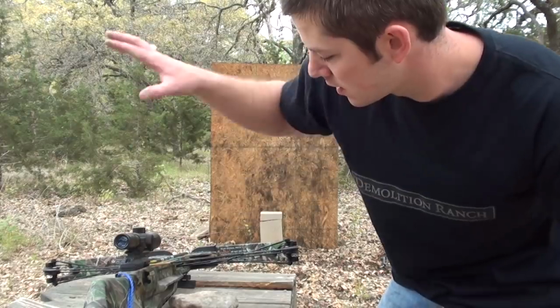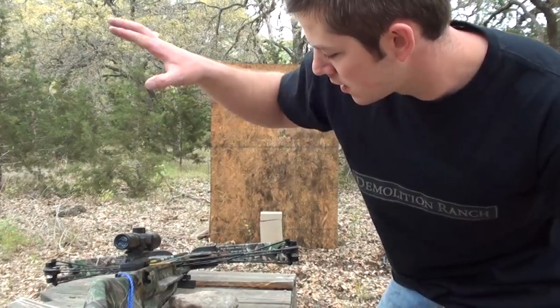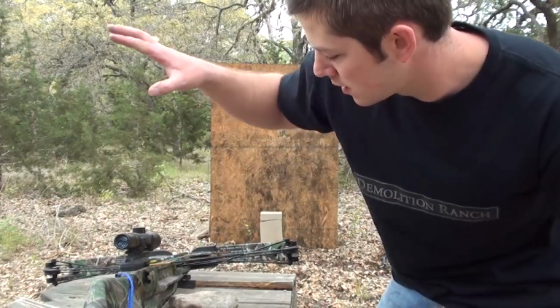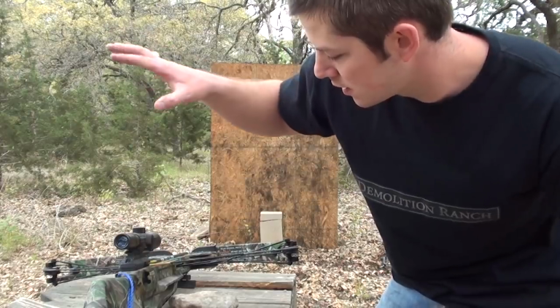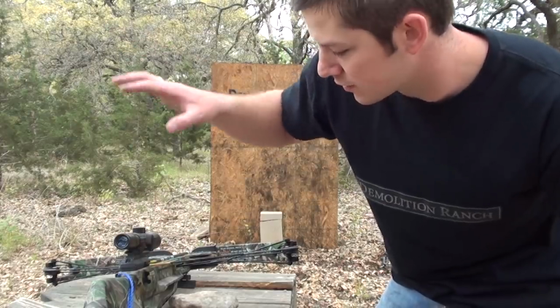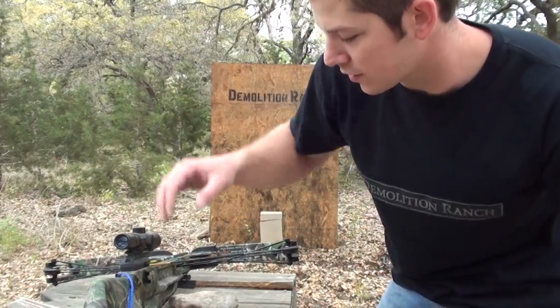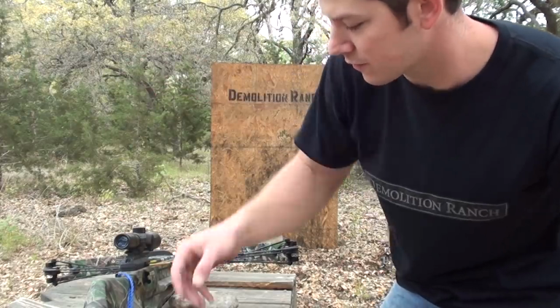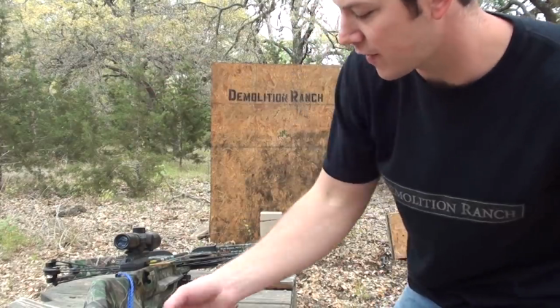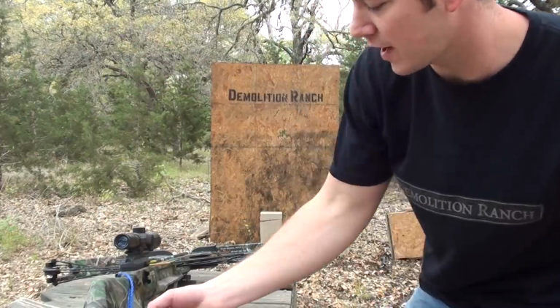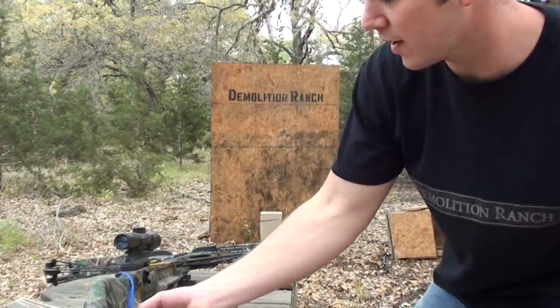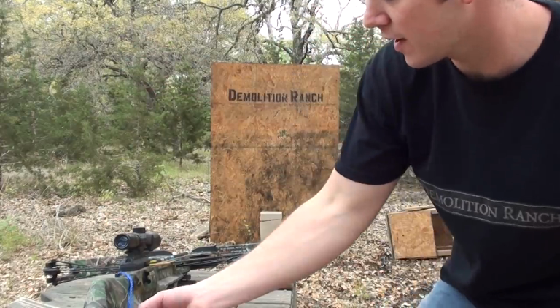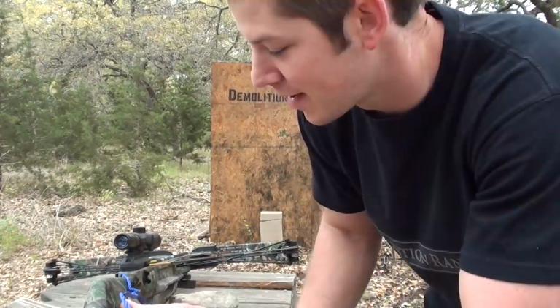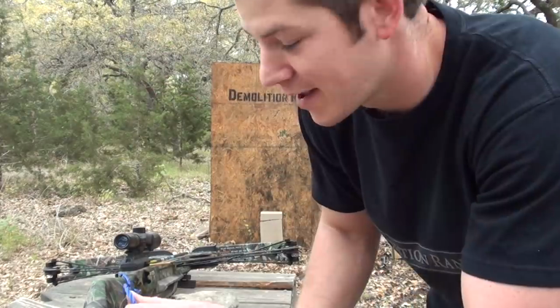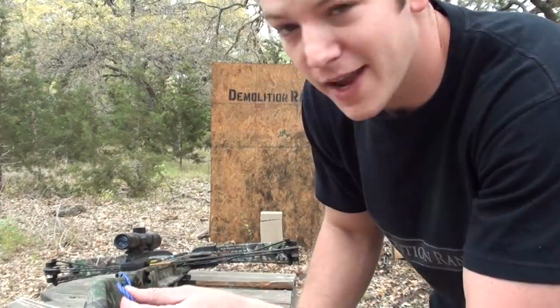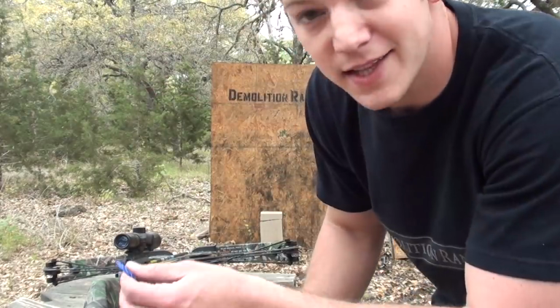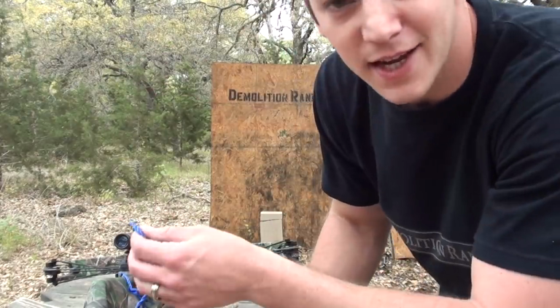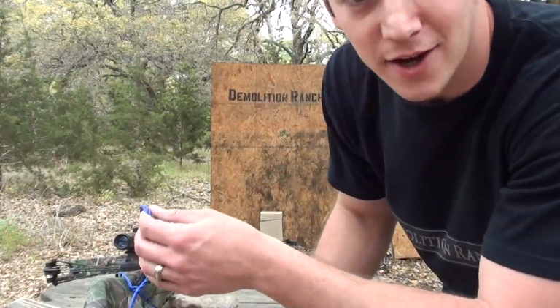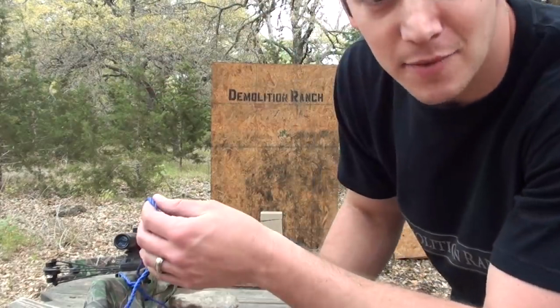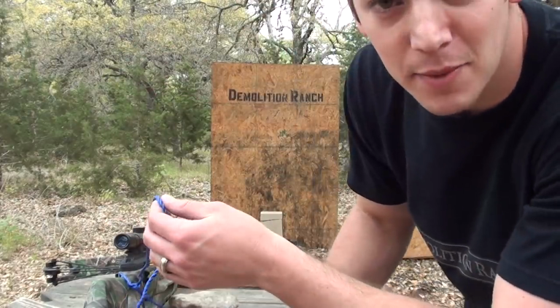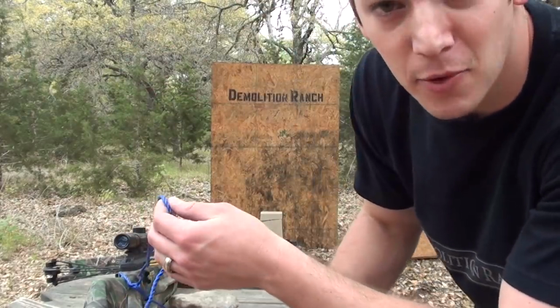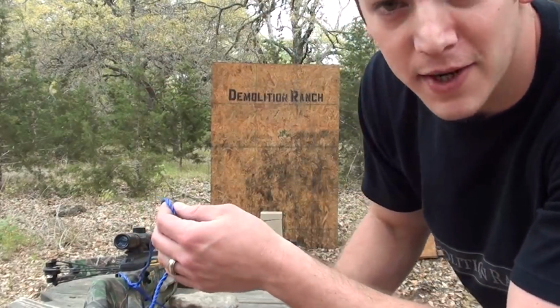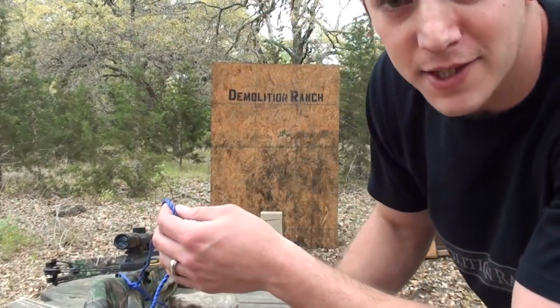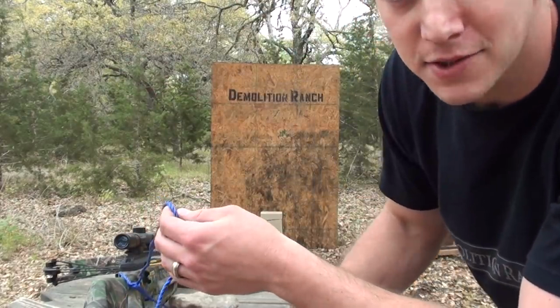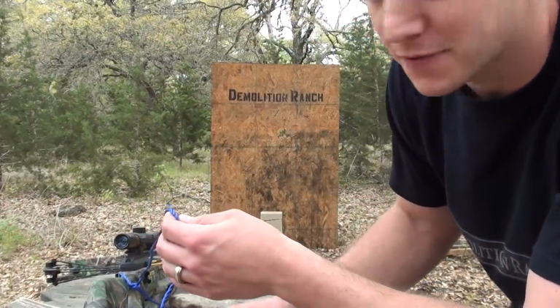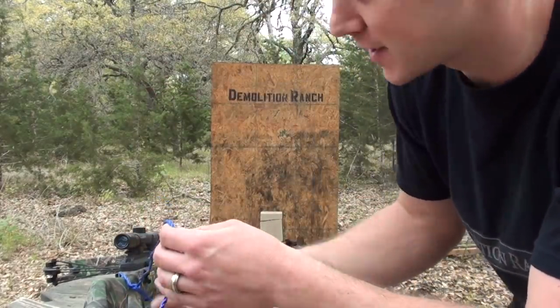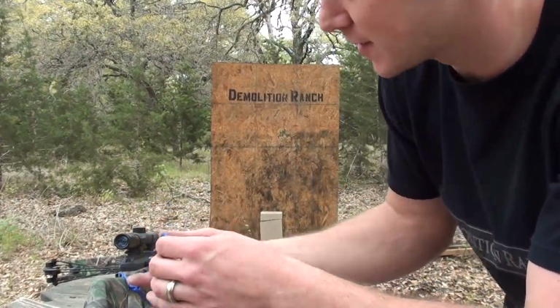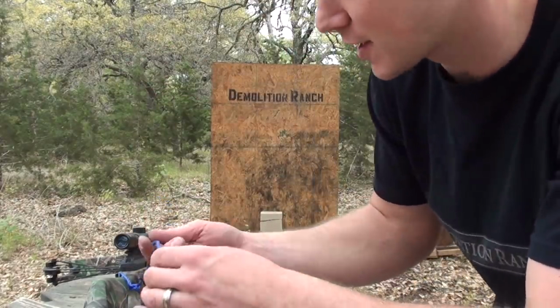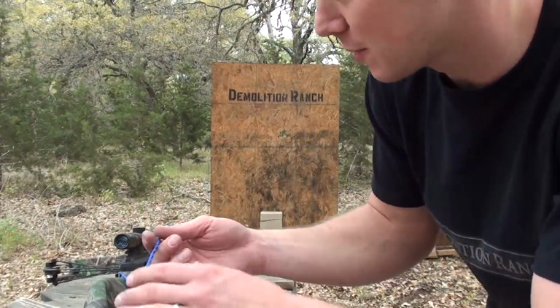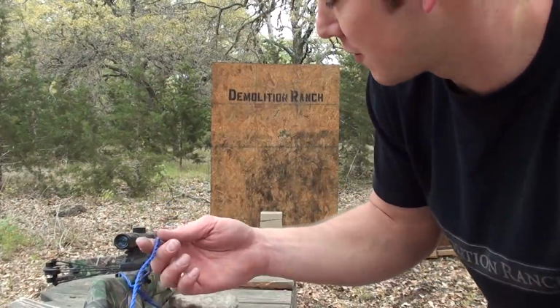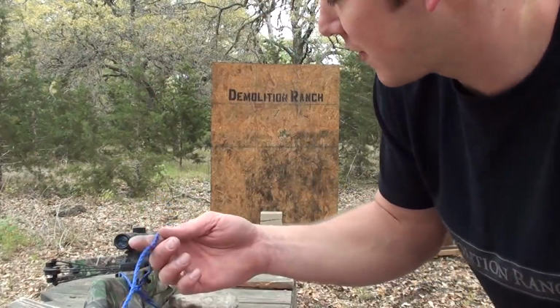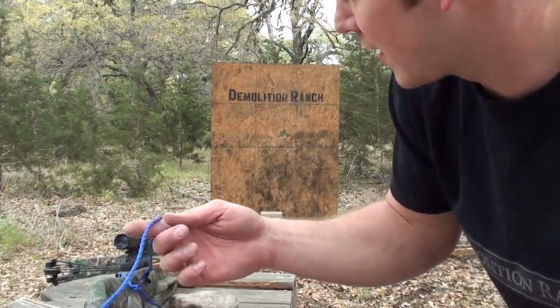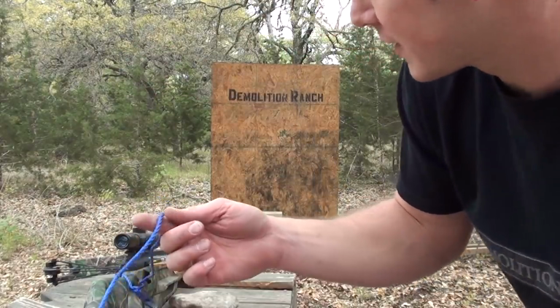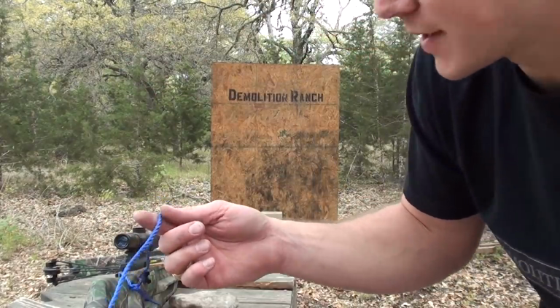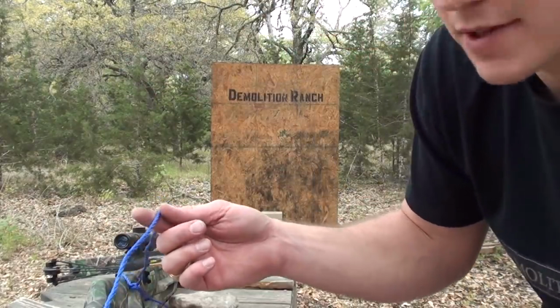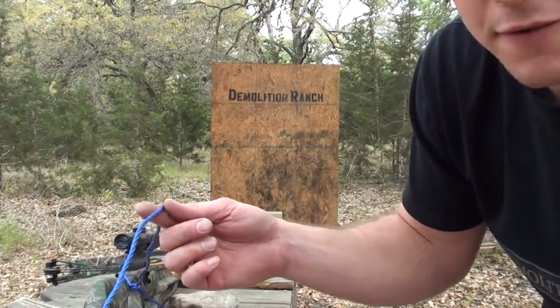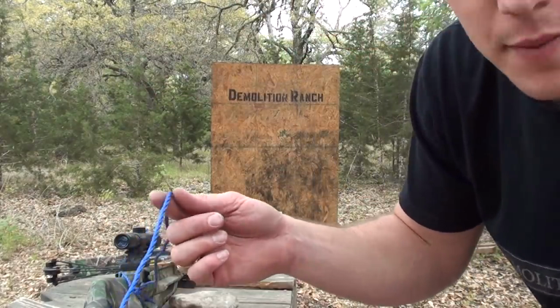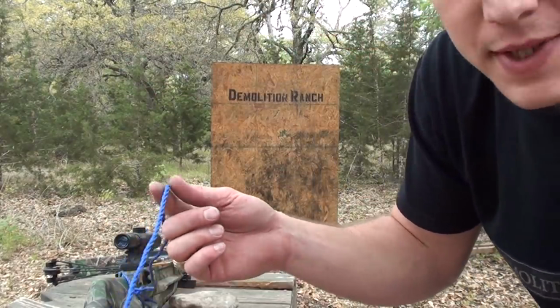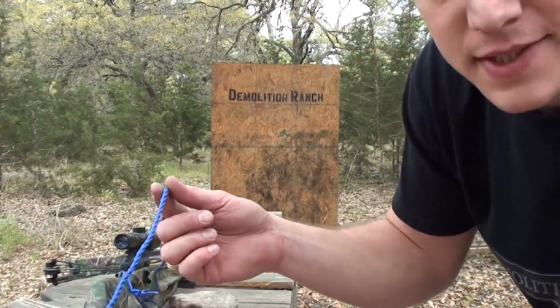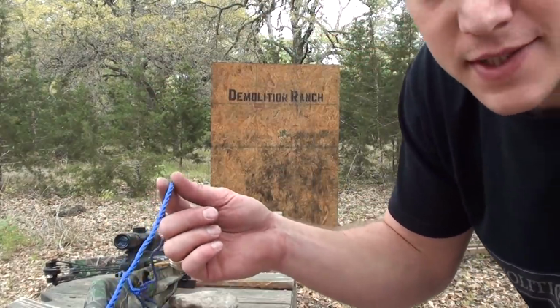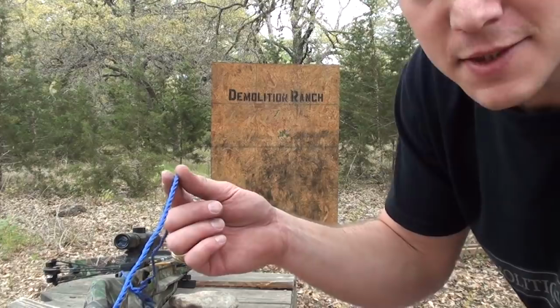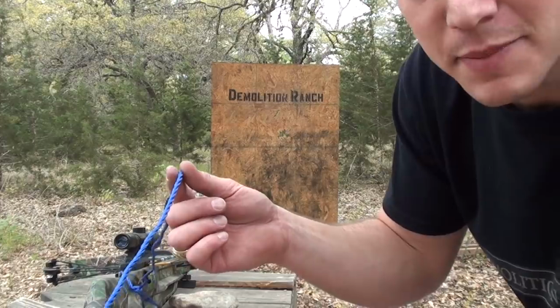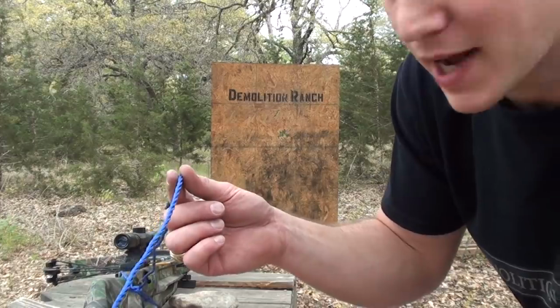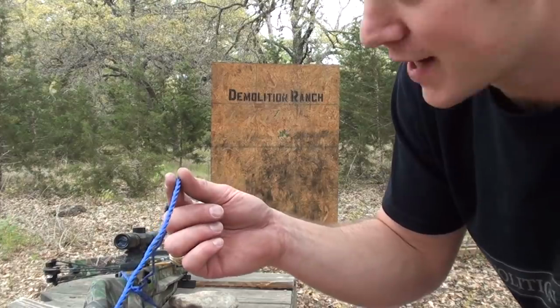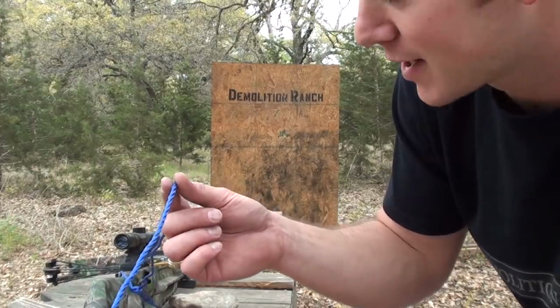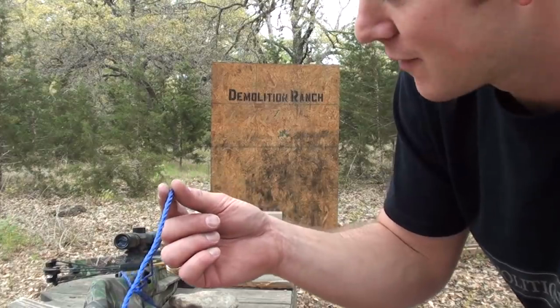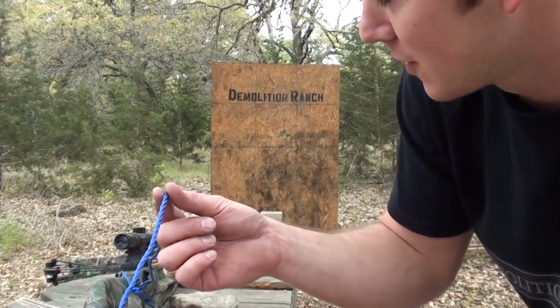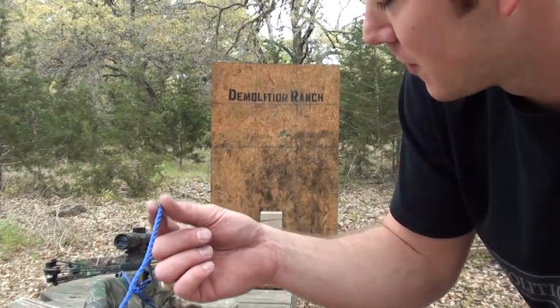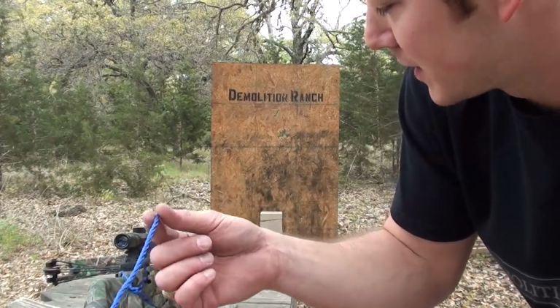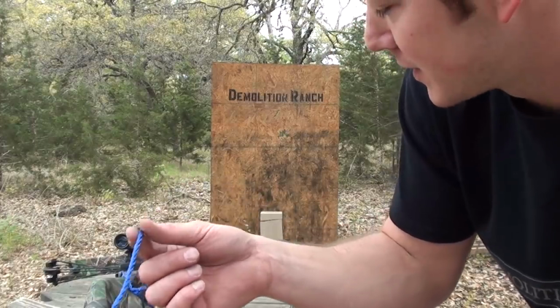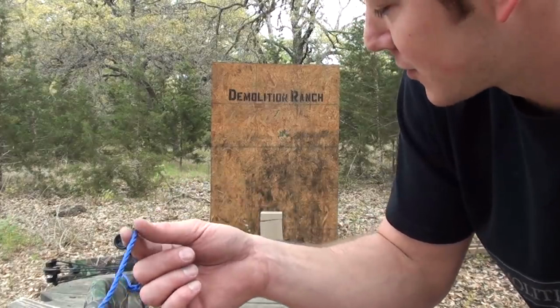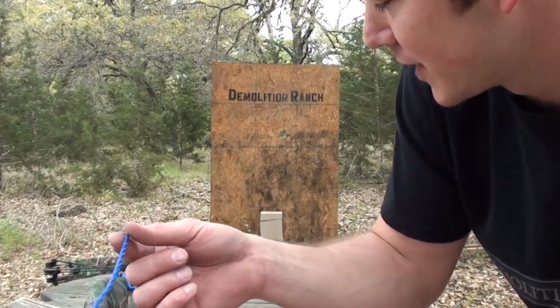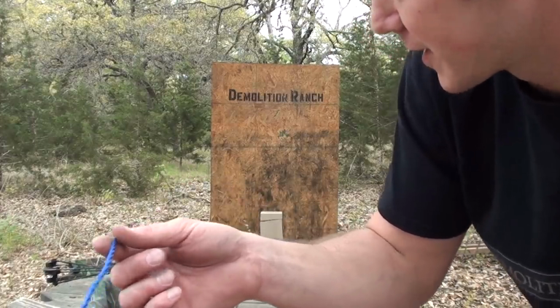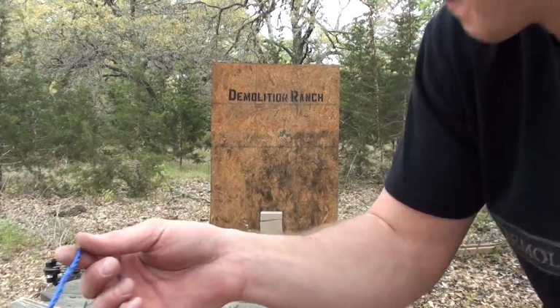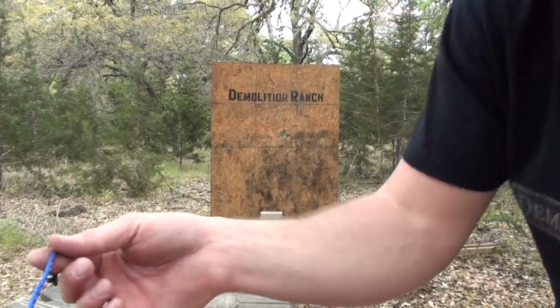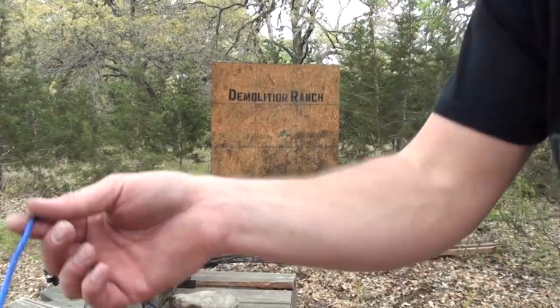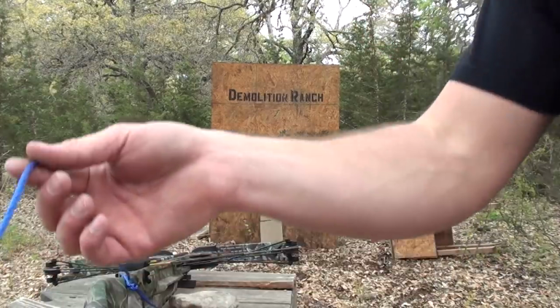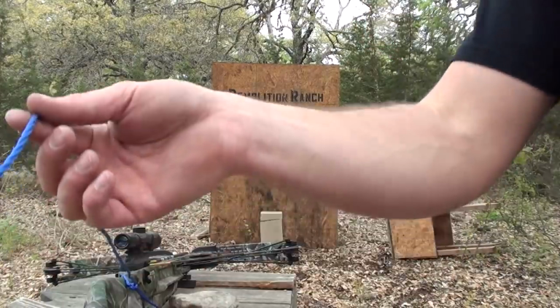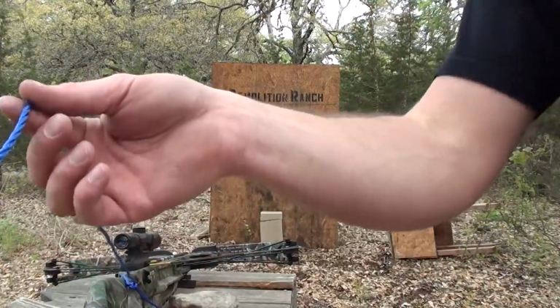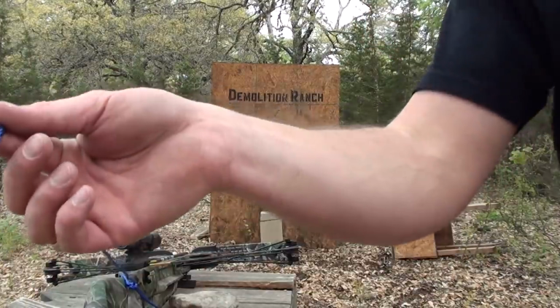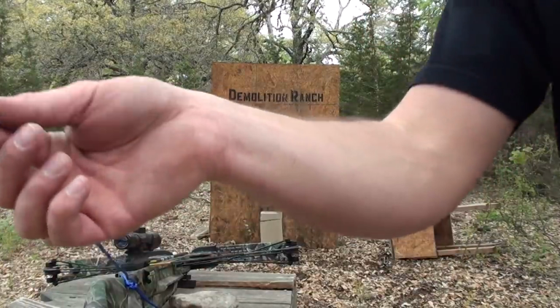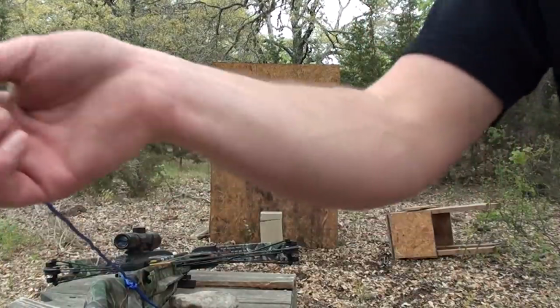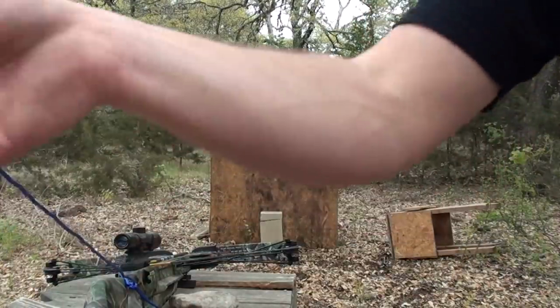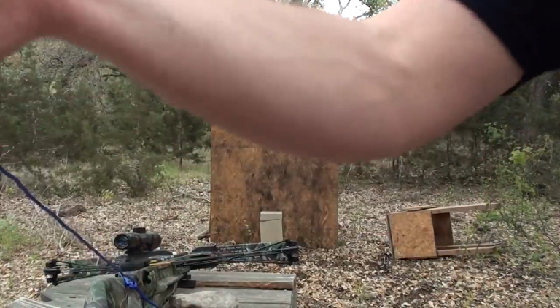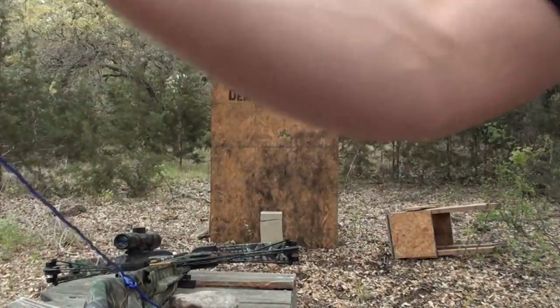It is ready to fire. And like all my more dangerous videos, I'll be firing this from a distance behind cover with a string. Here we go.